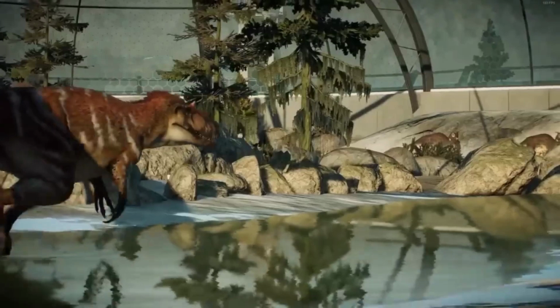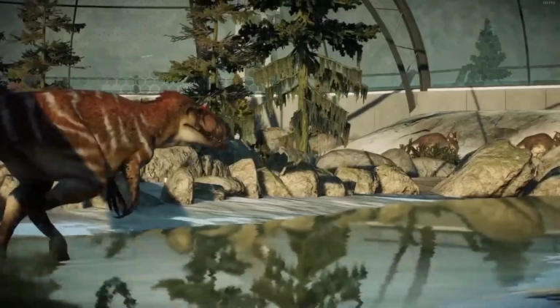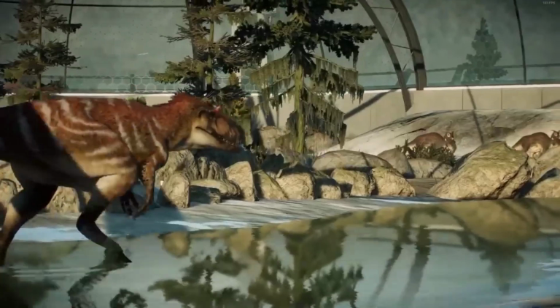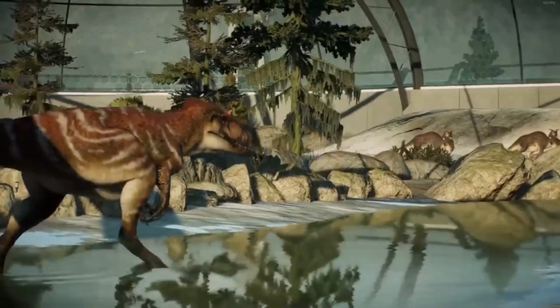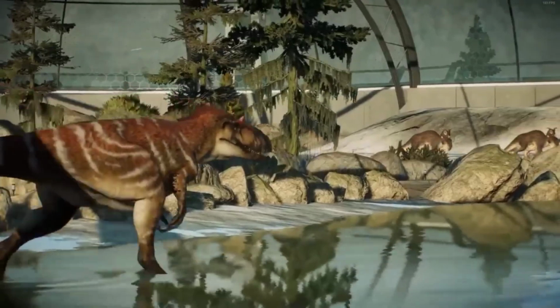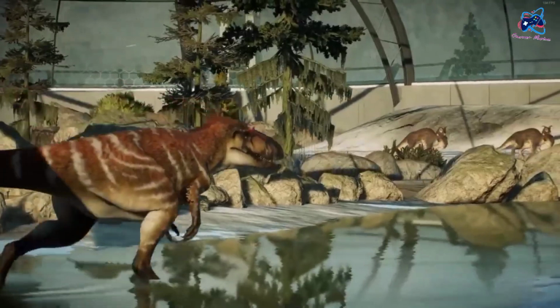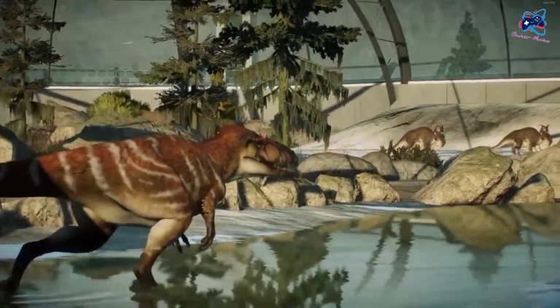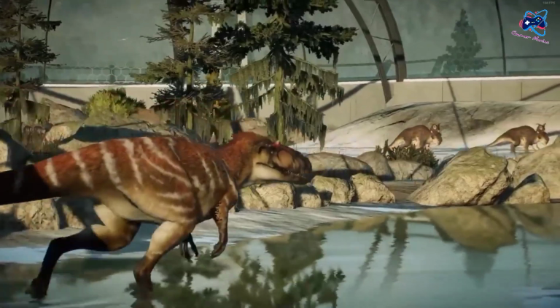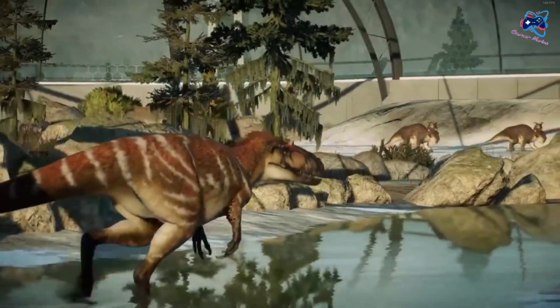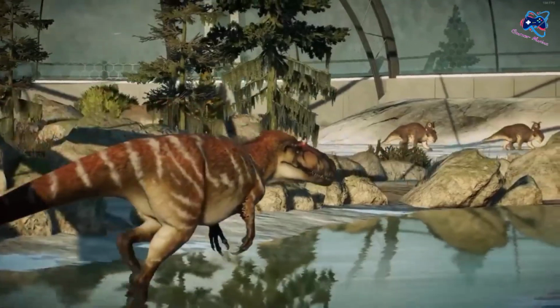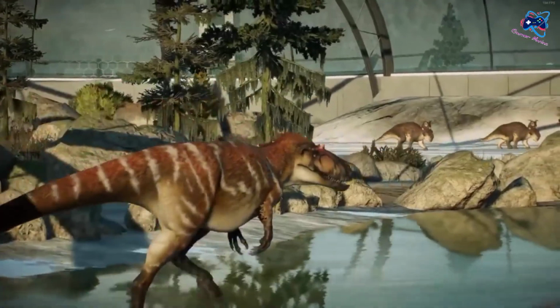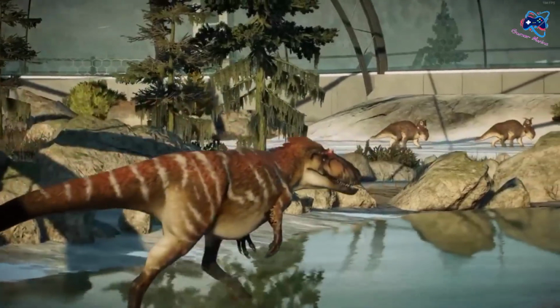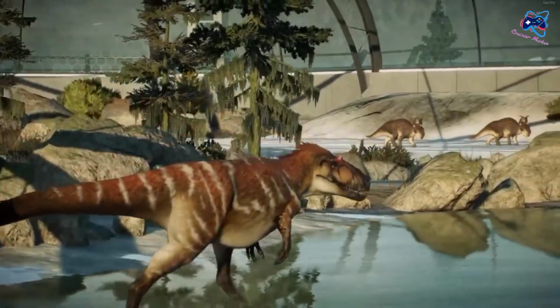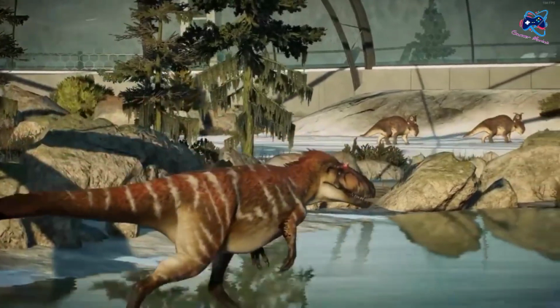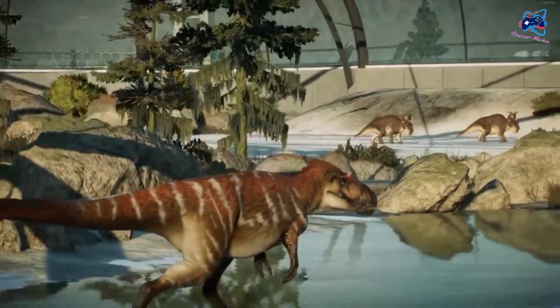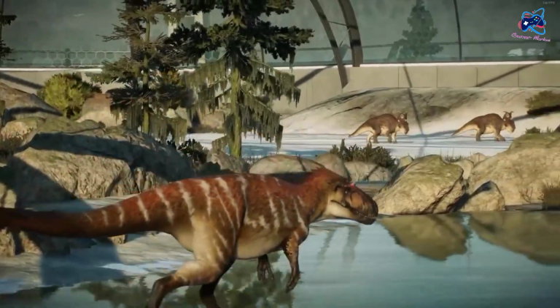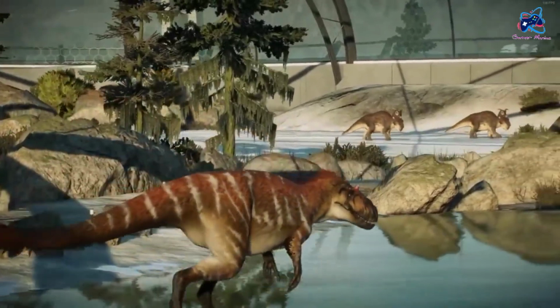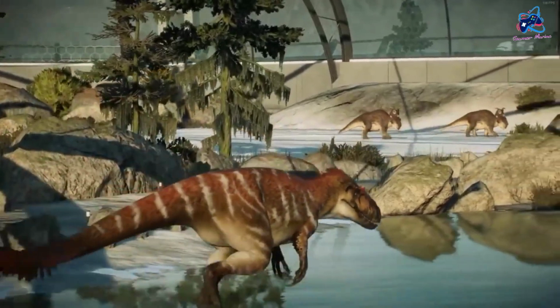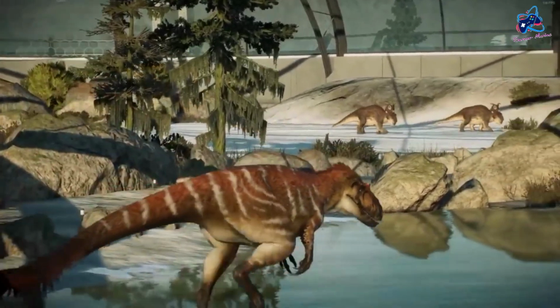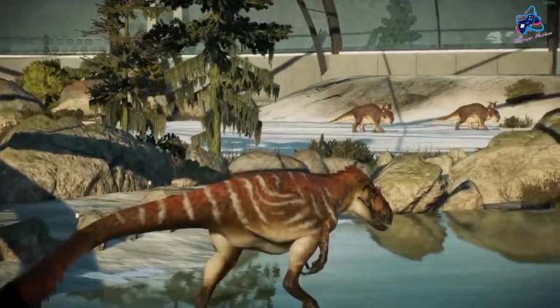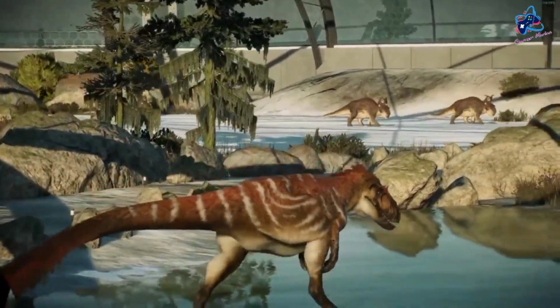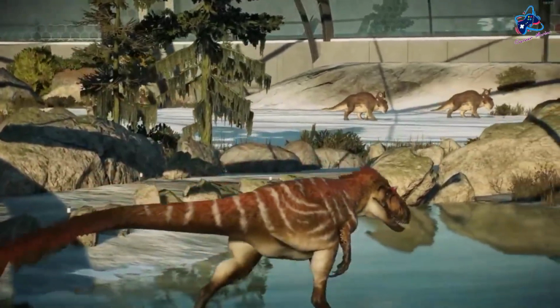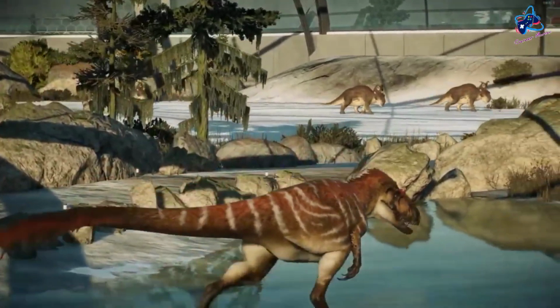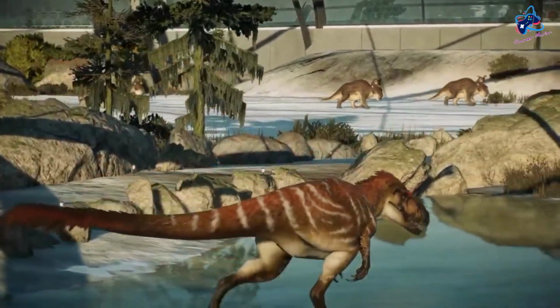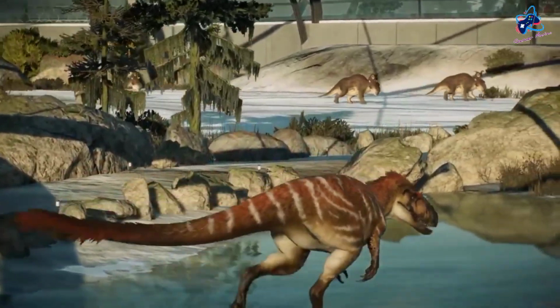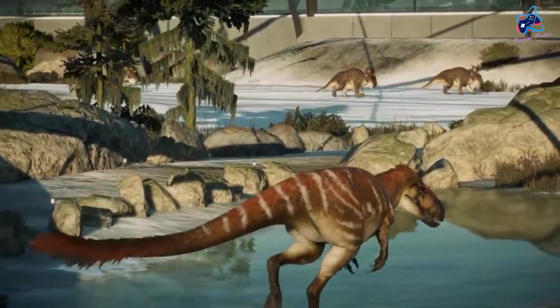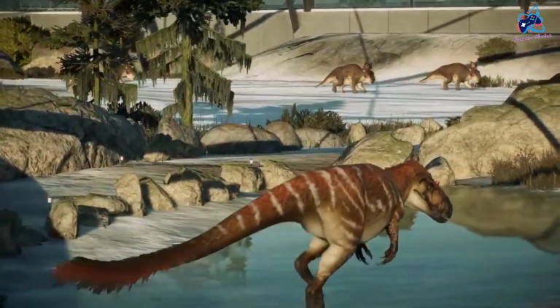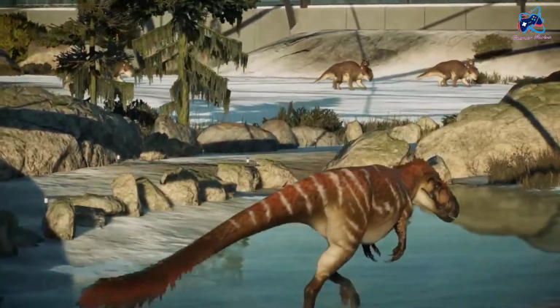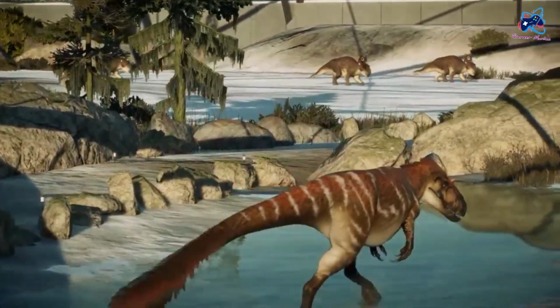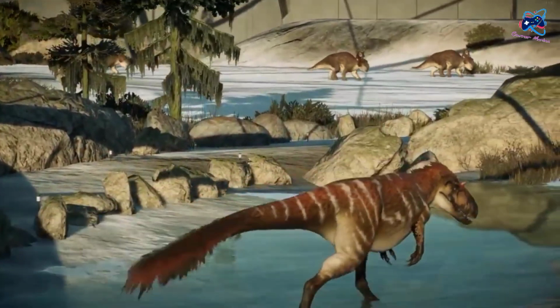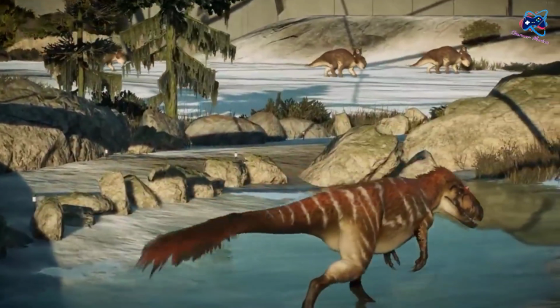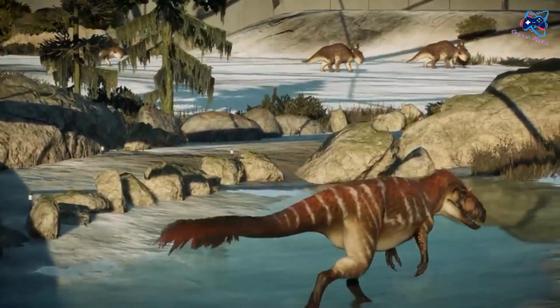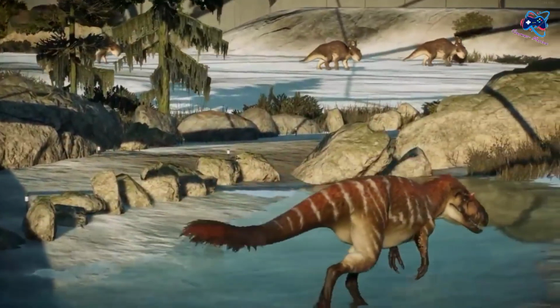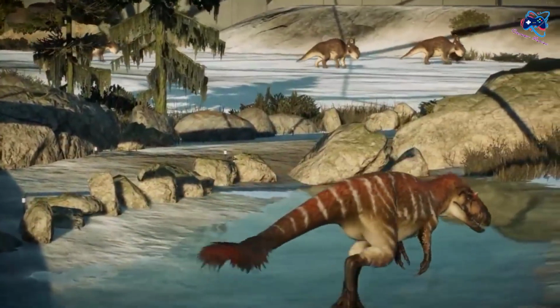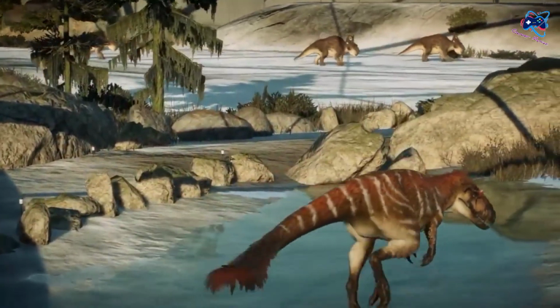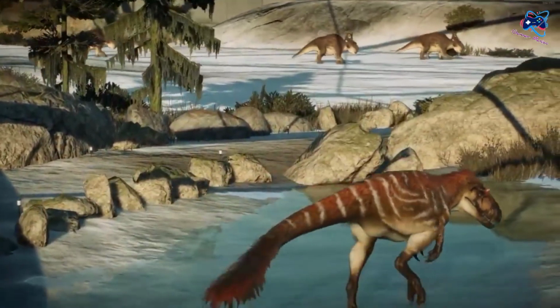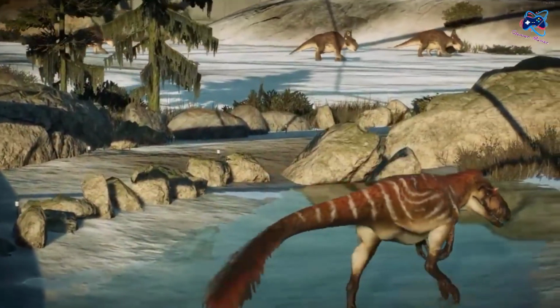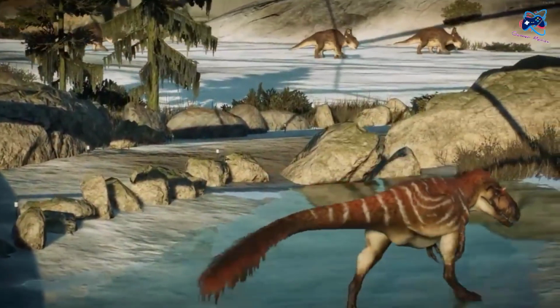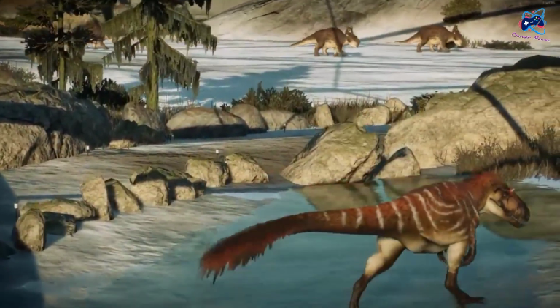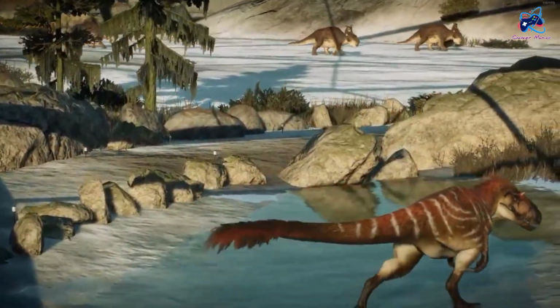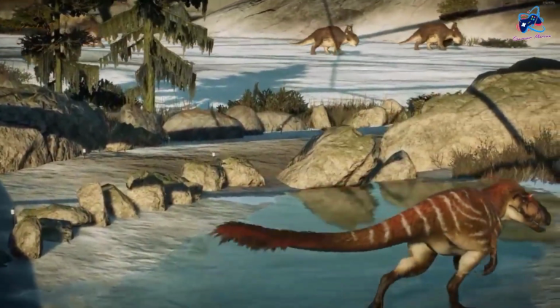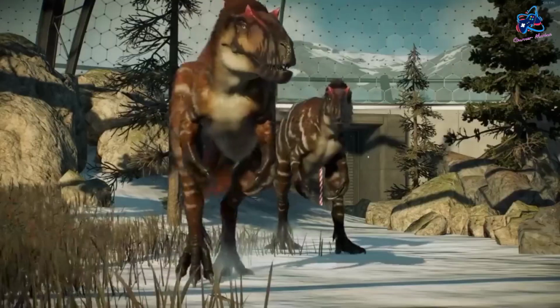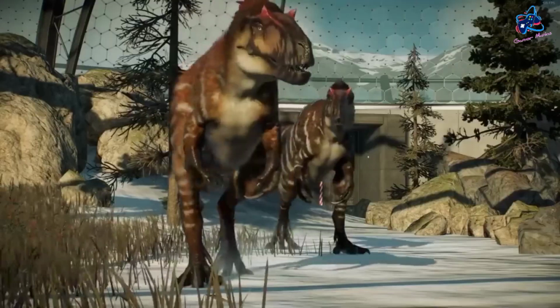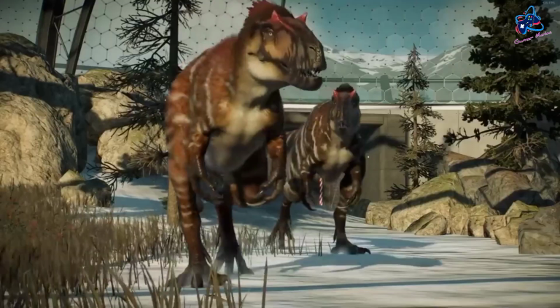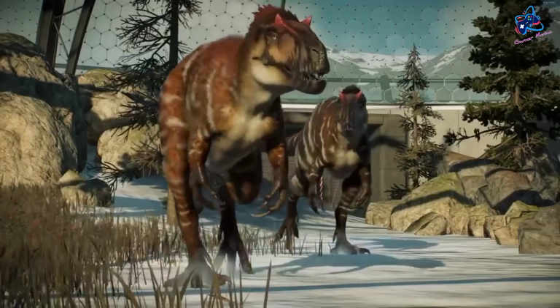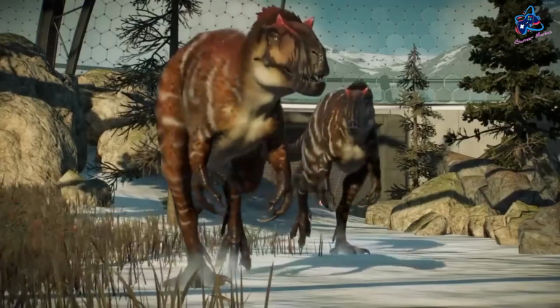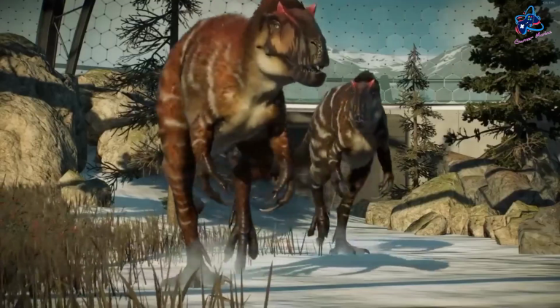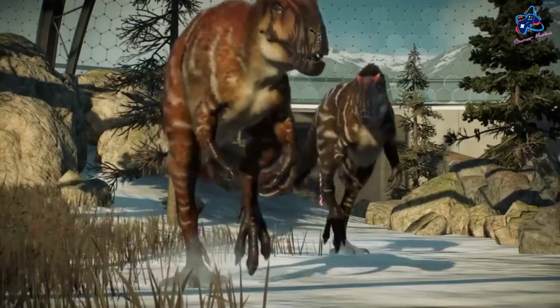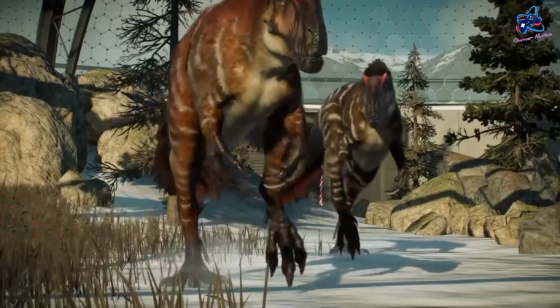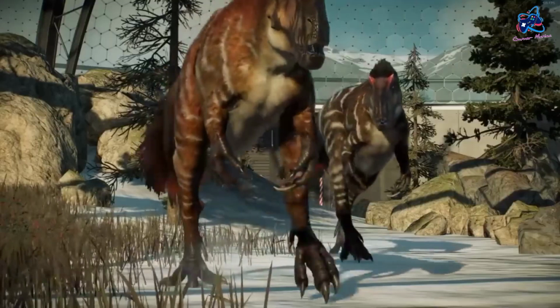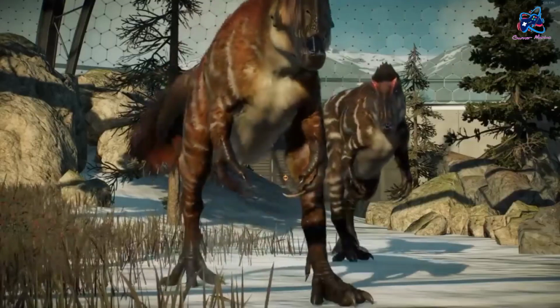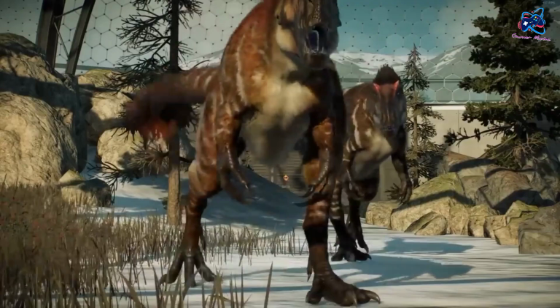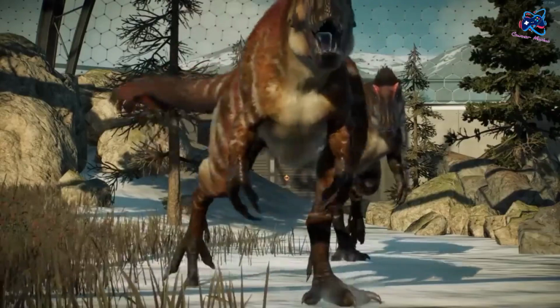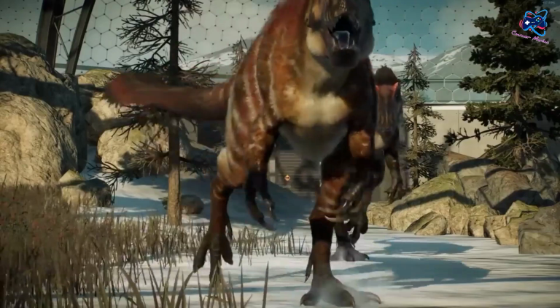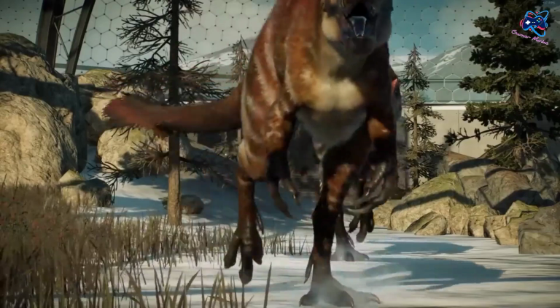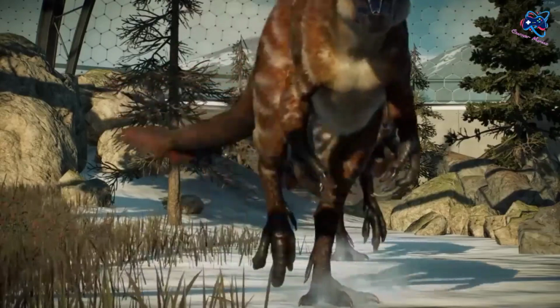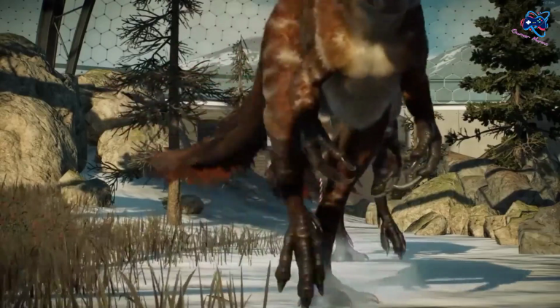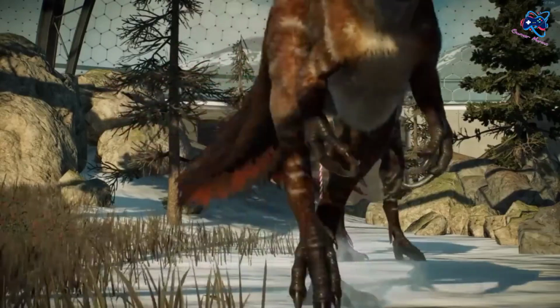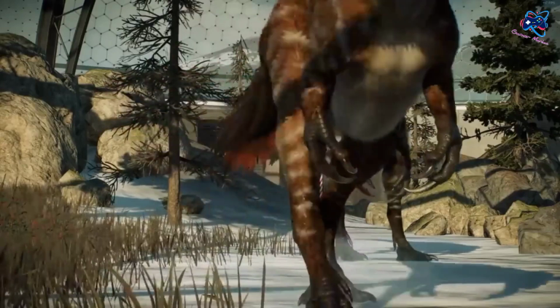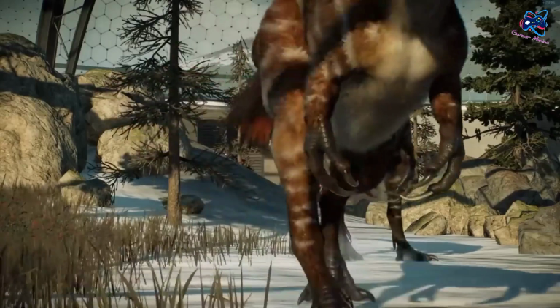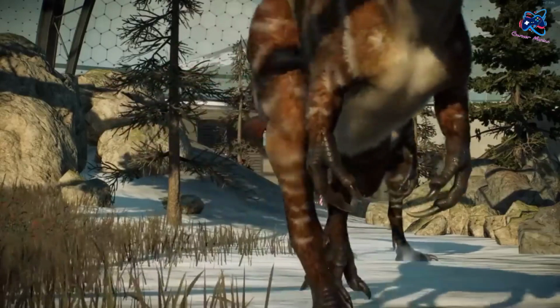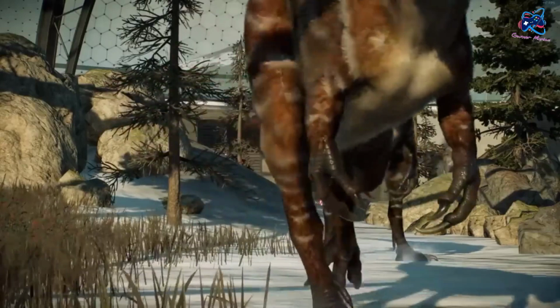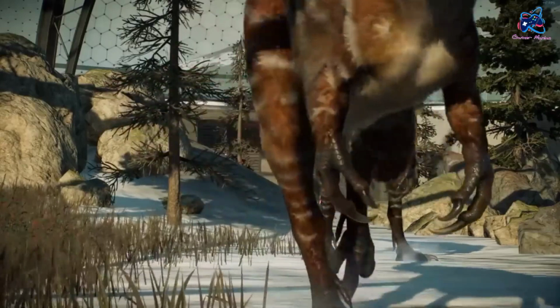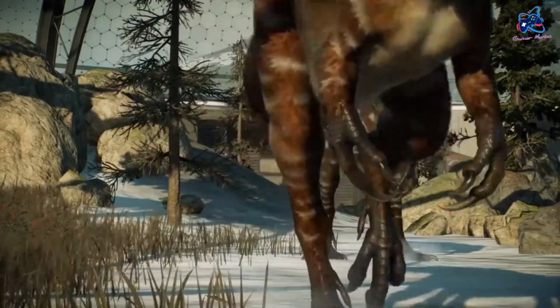Hello Gamer Maniac and Dino Lovers, welcome back to my channel, and this is Aperolcanthosaurus.